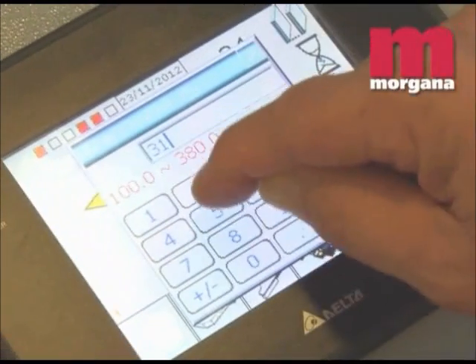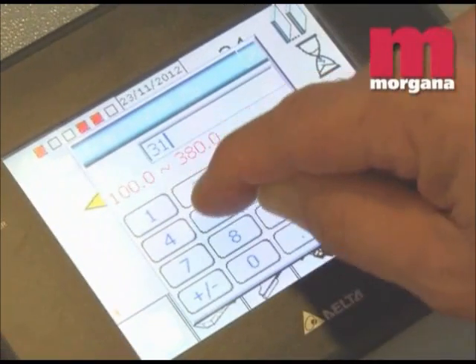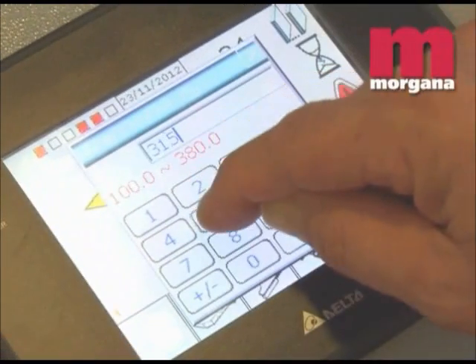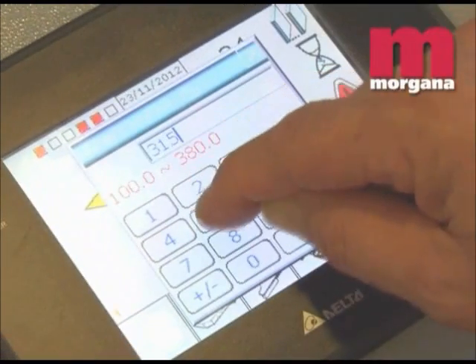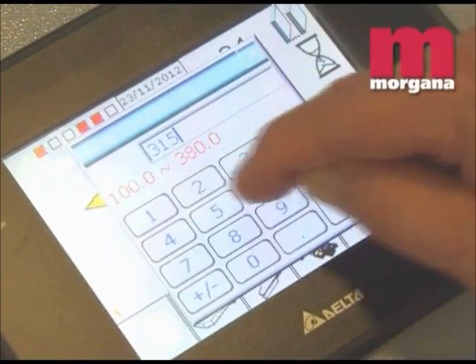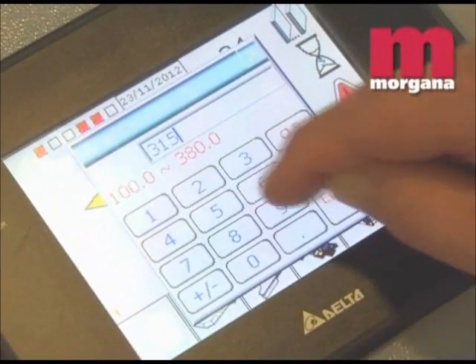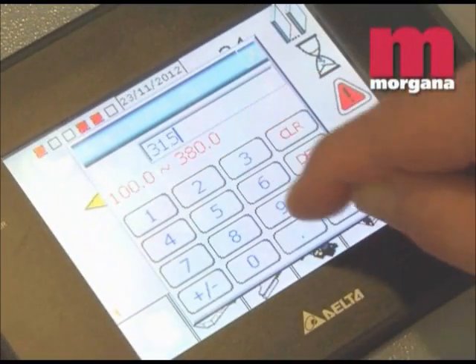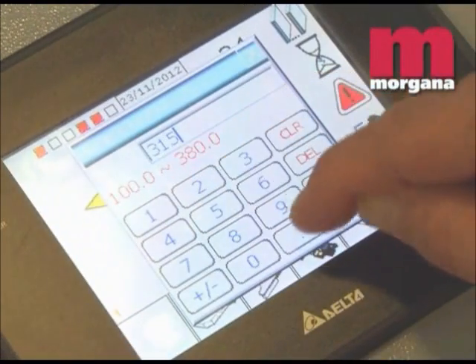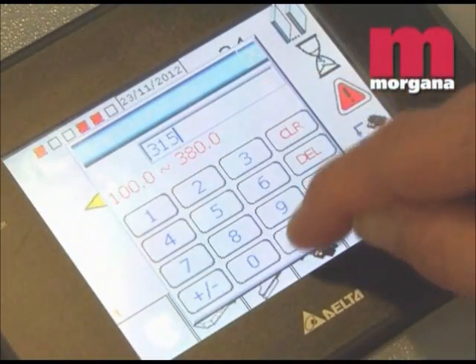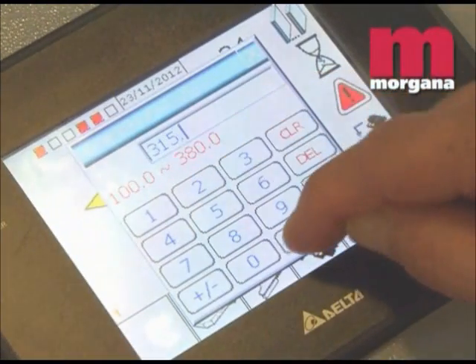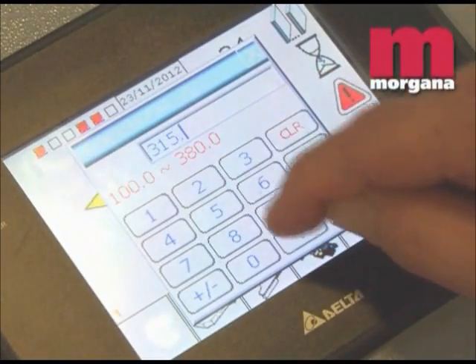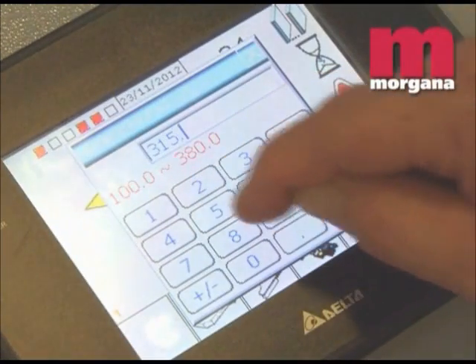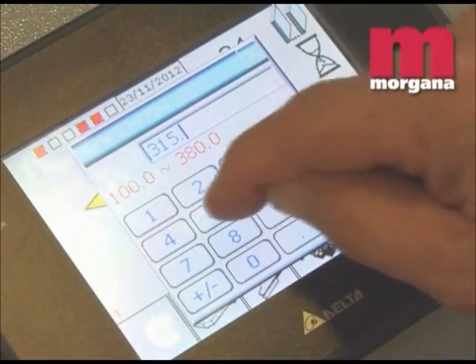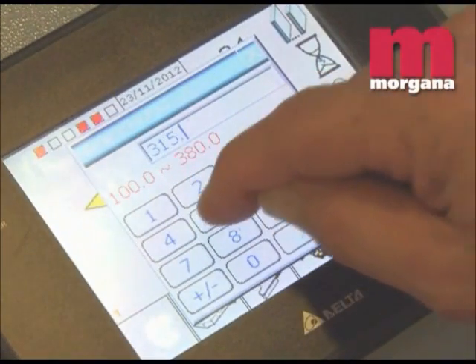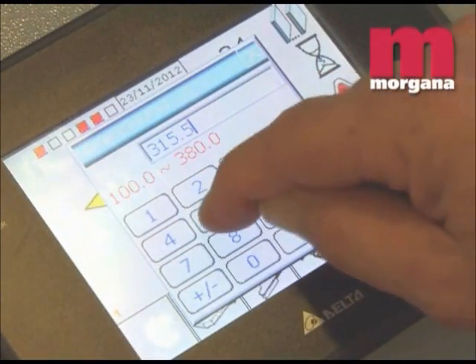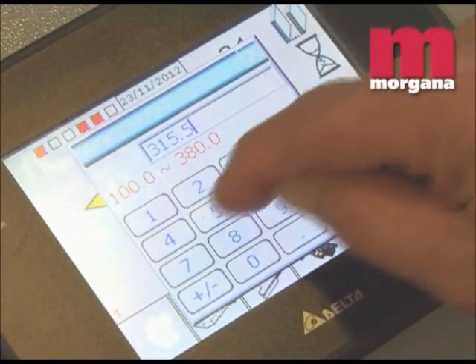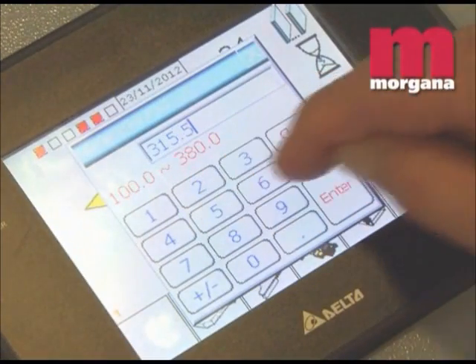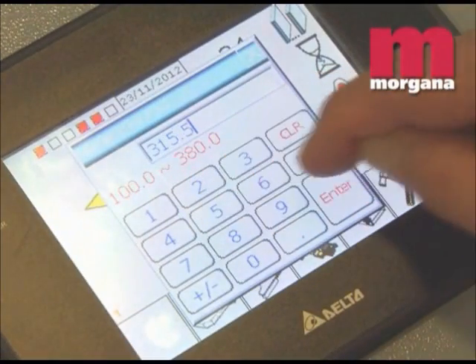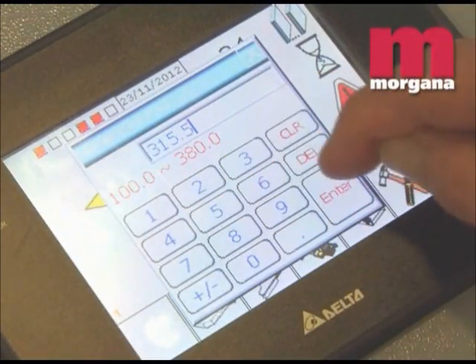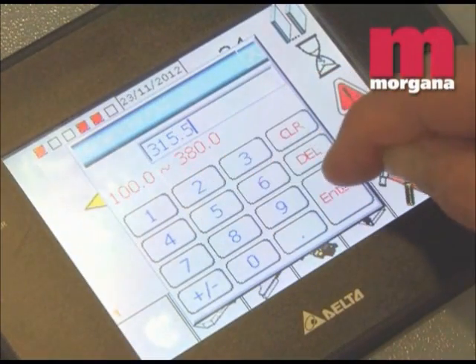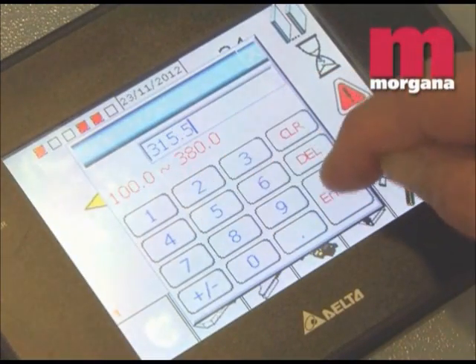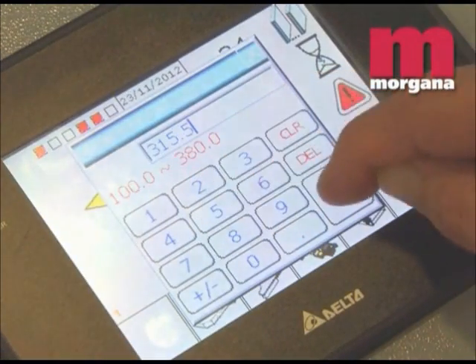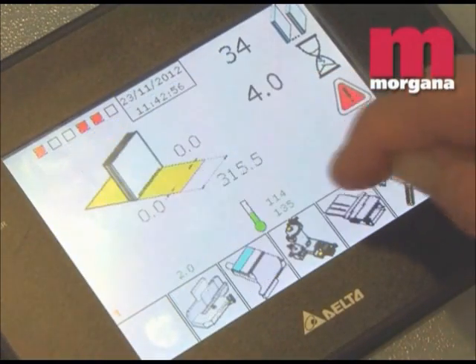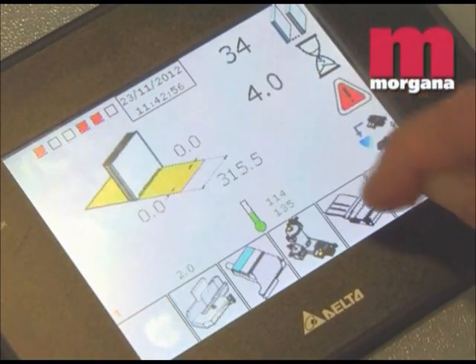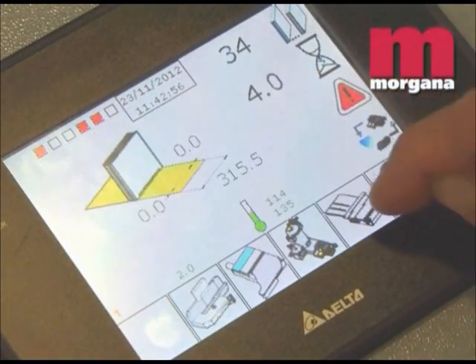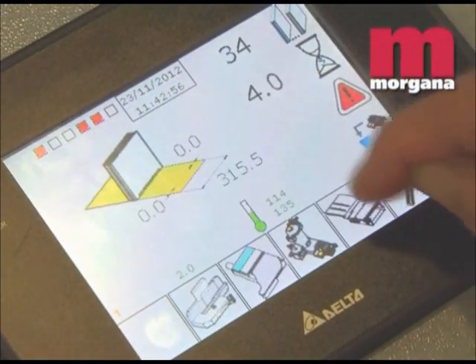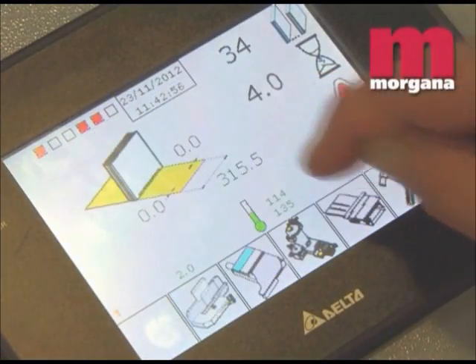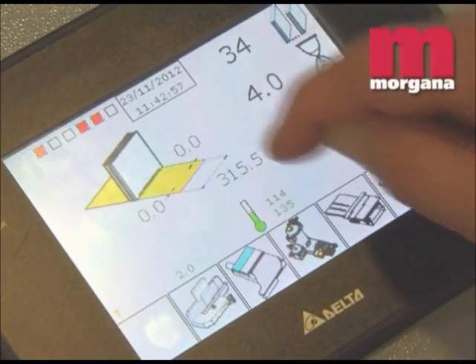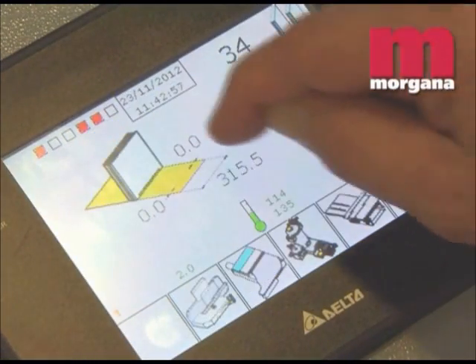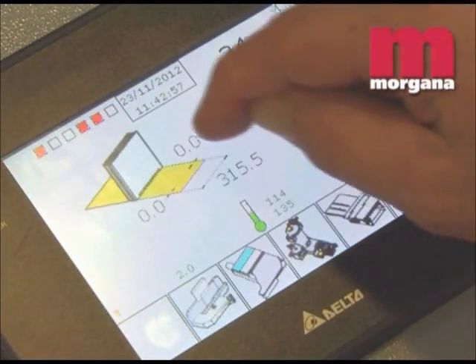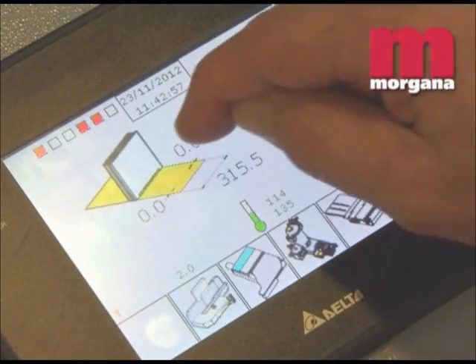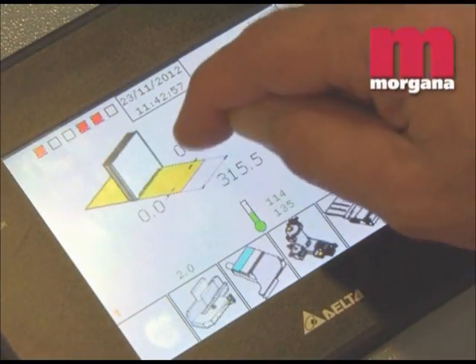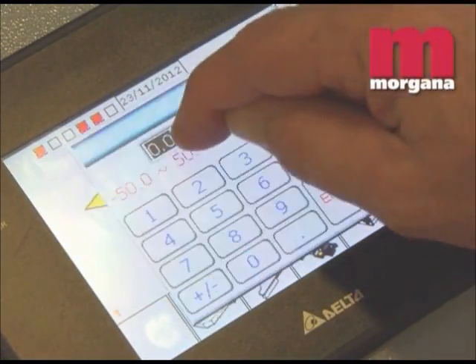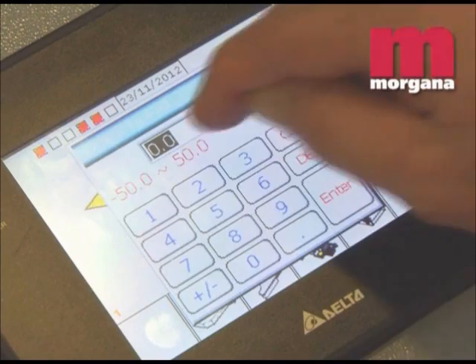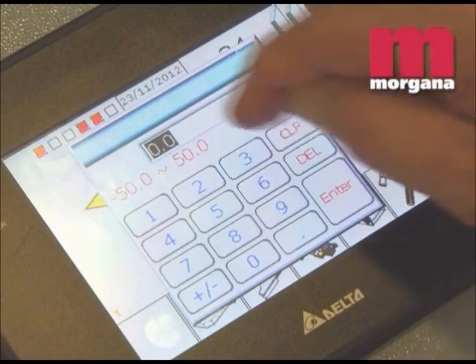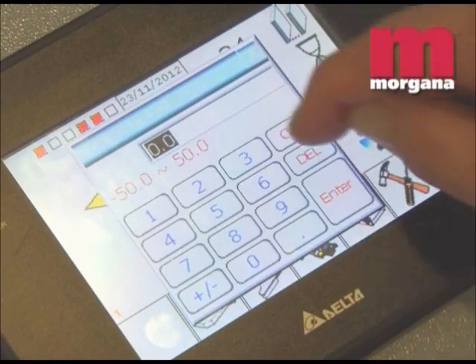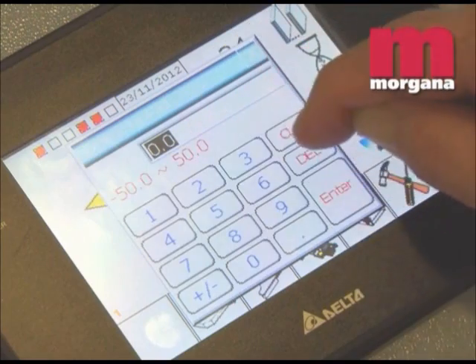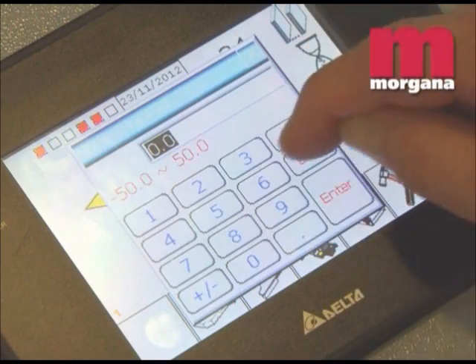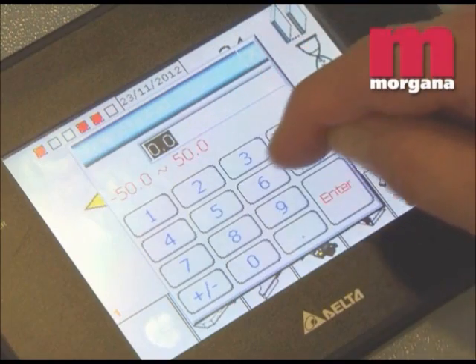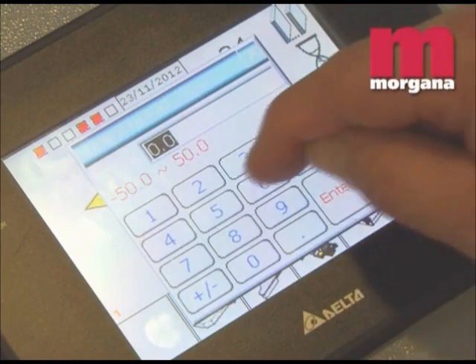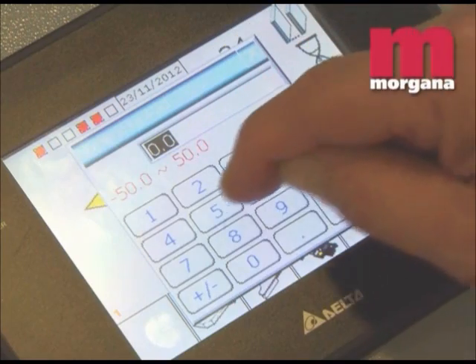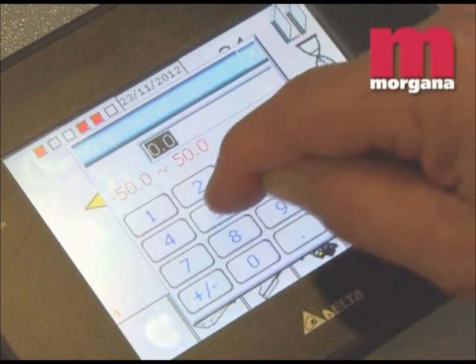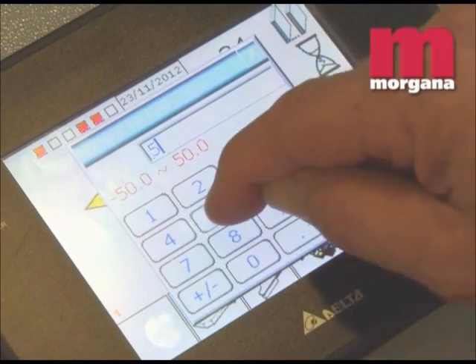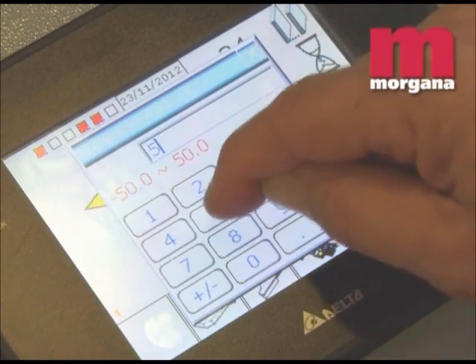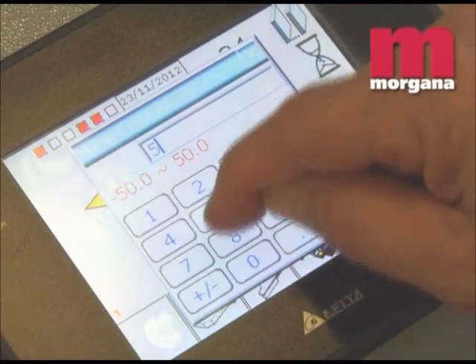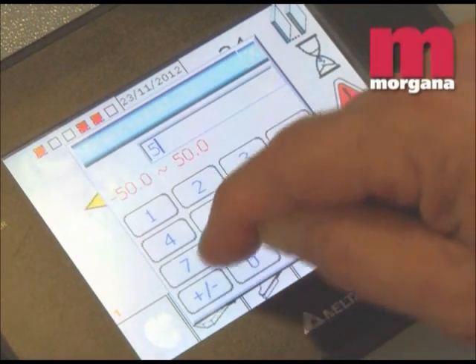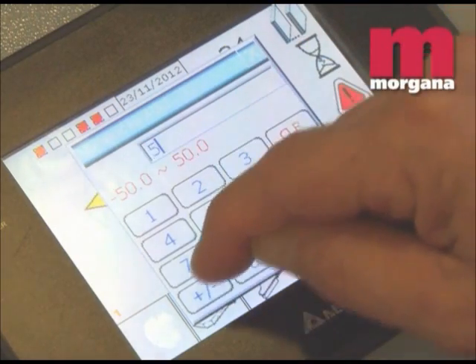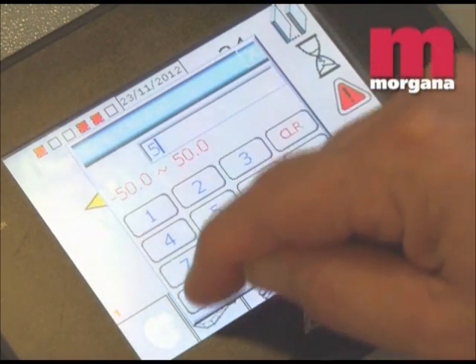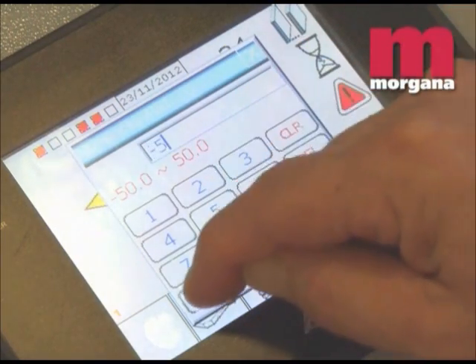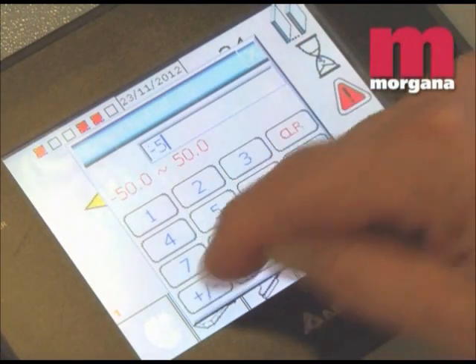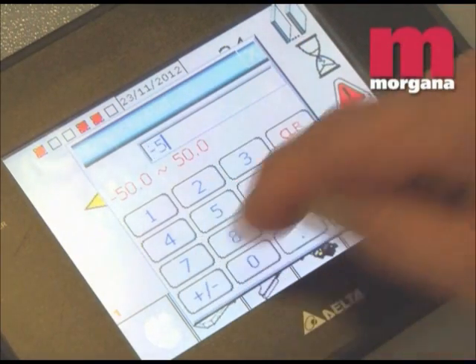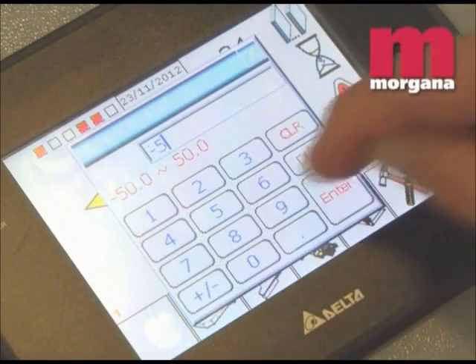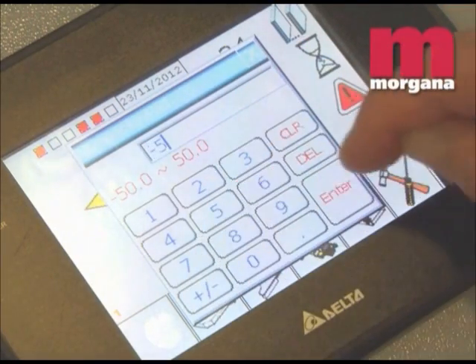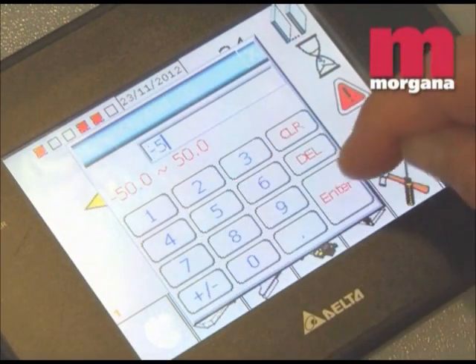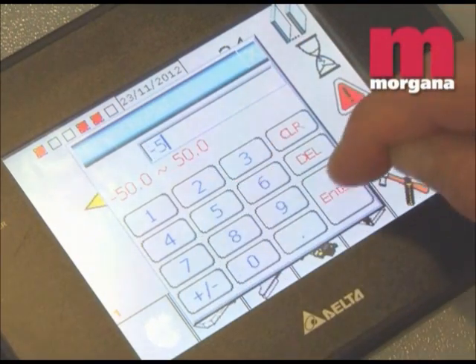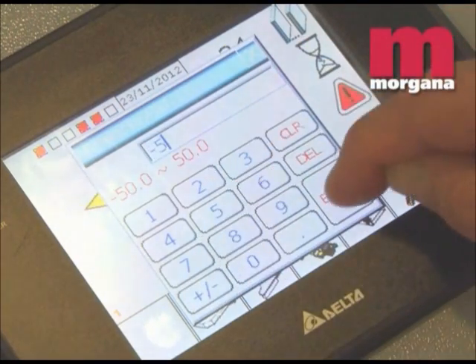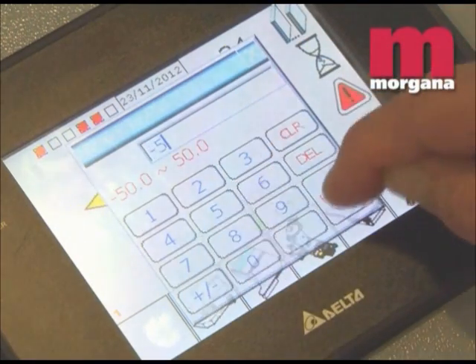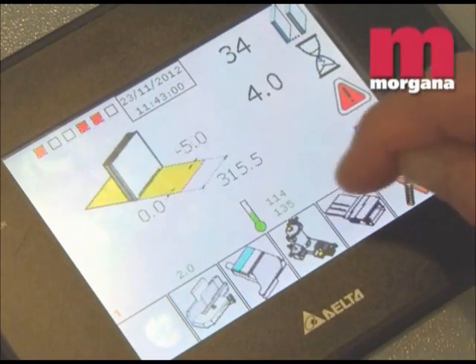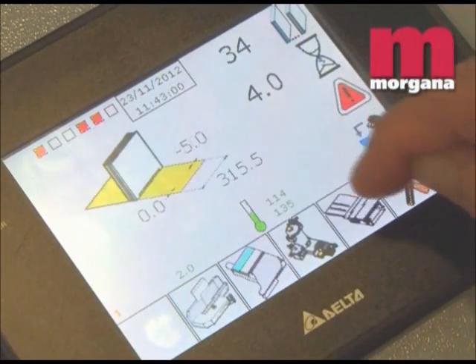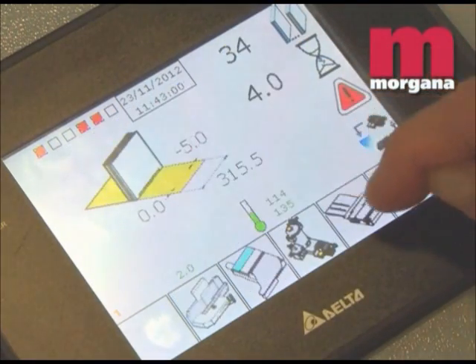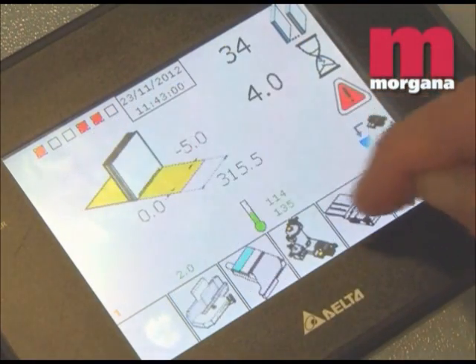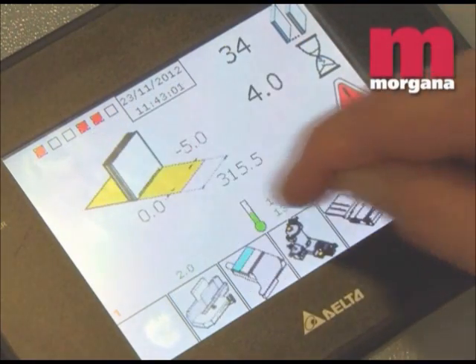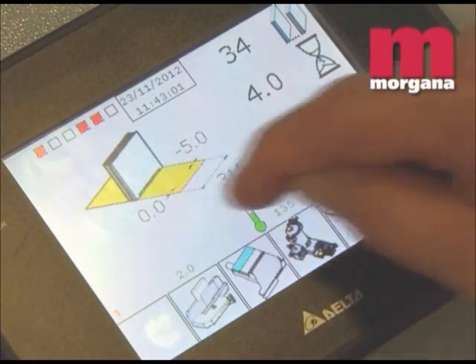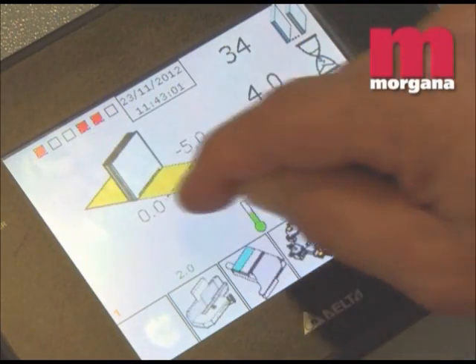Fast and easy setup is controlled by a touch screen with icon-based graphics that allows make ready within a few seconds.